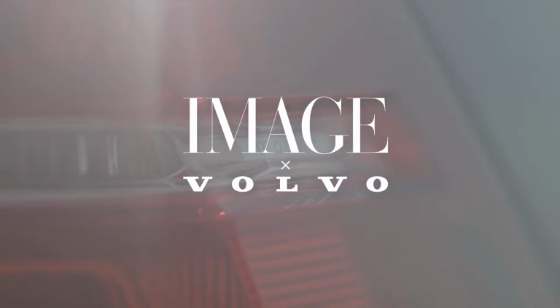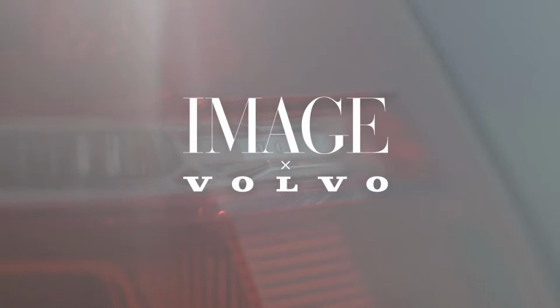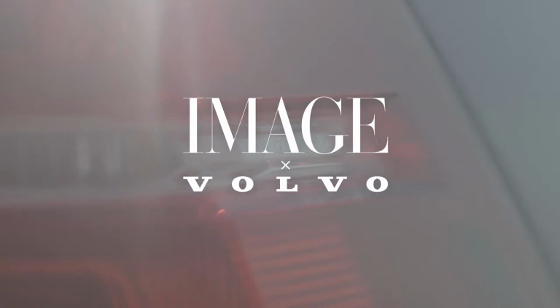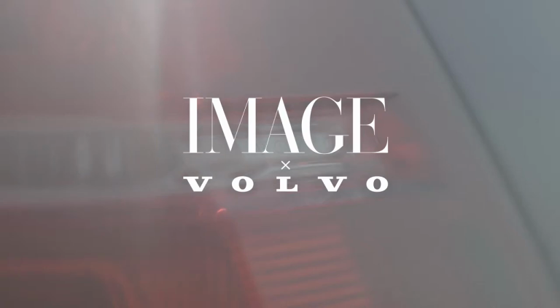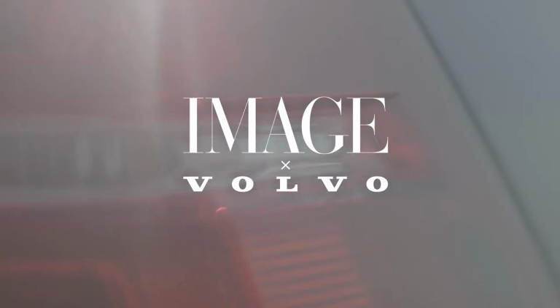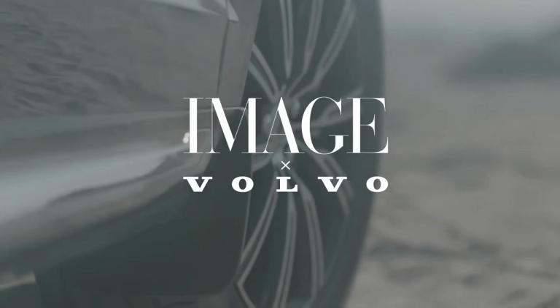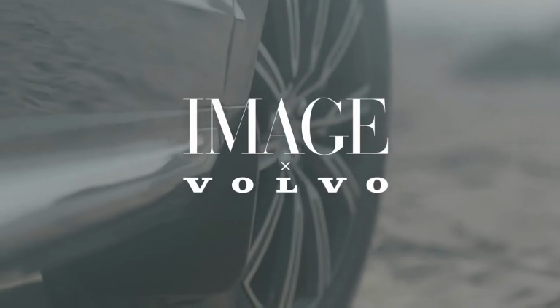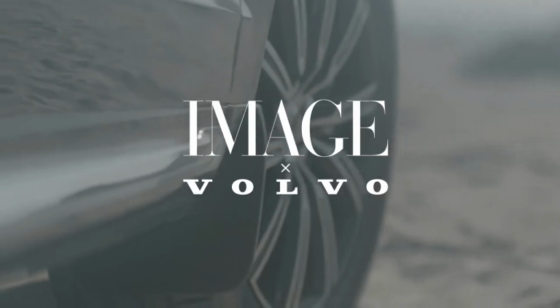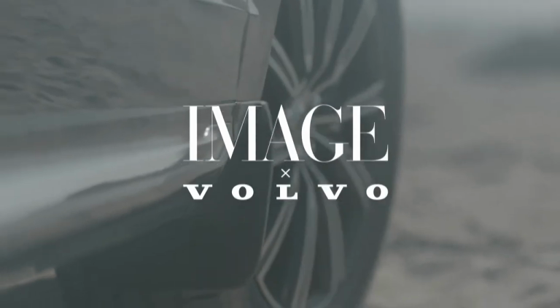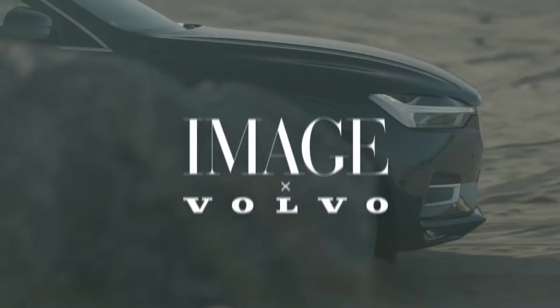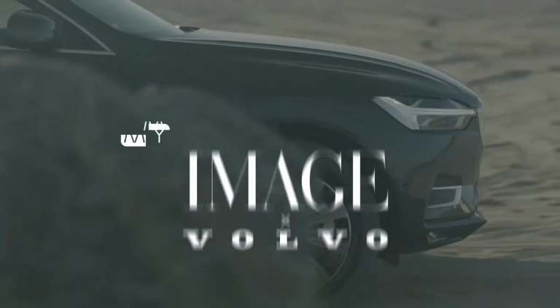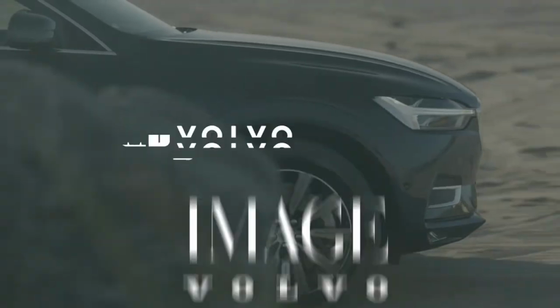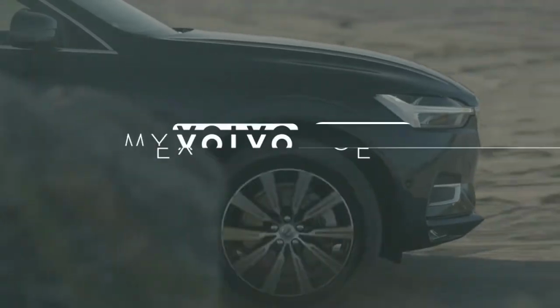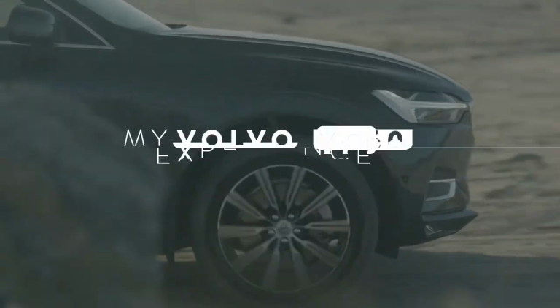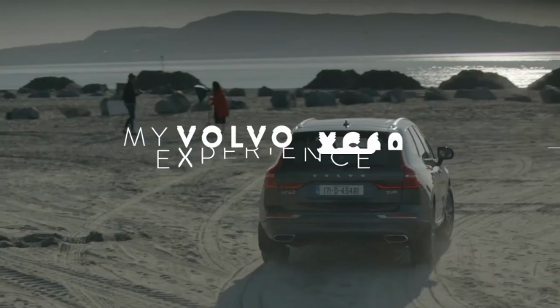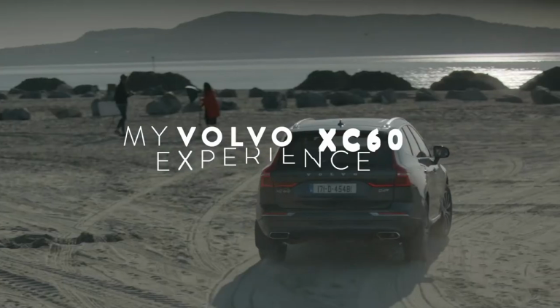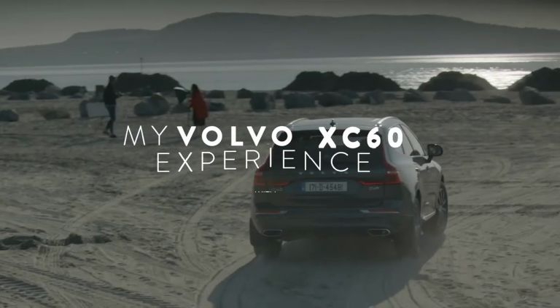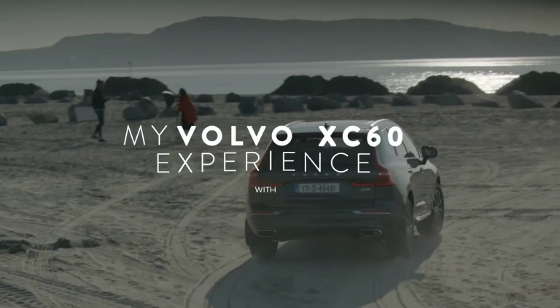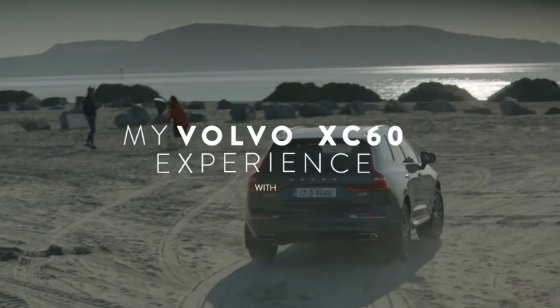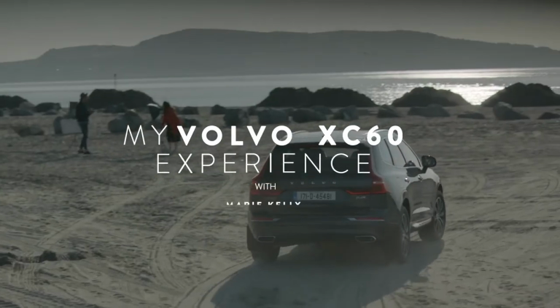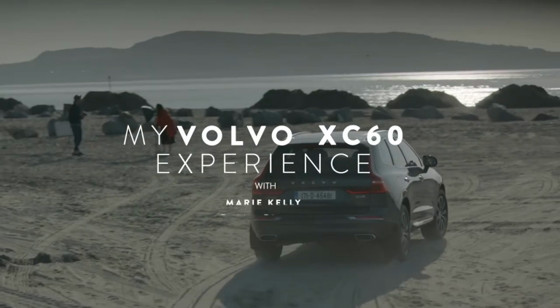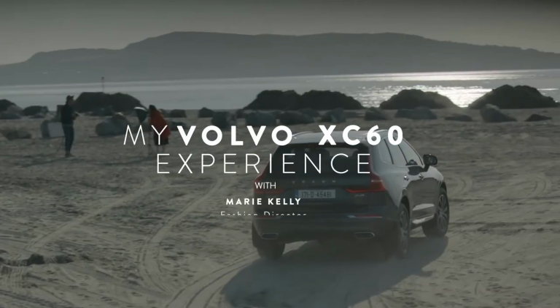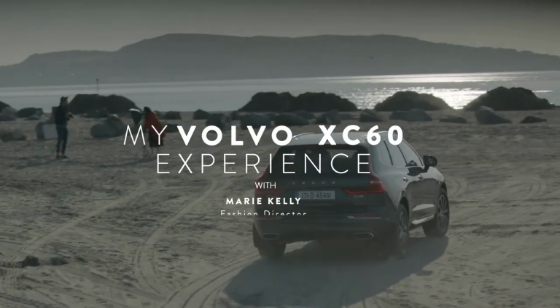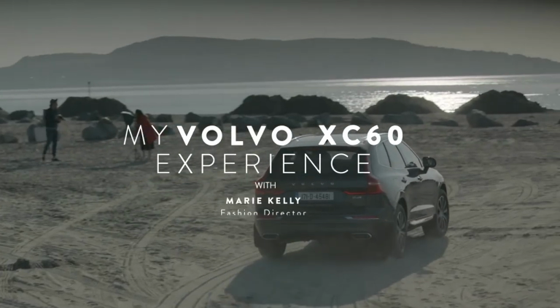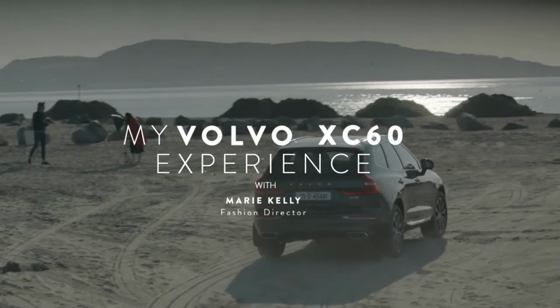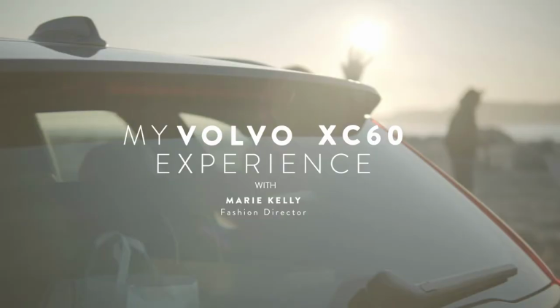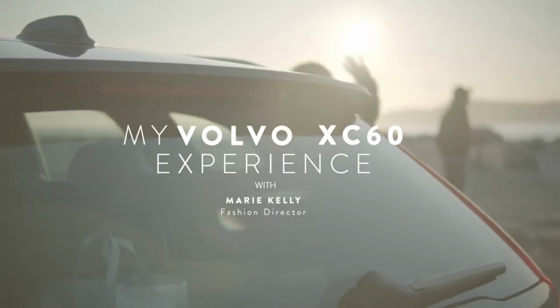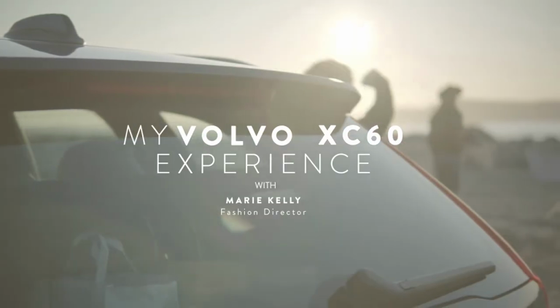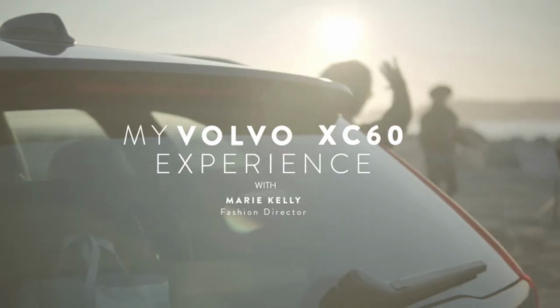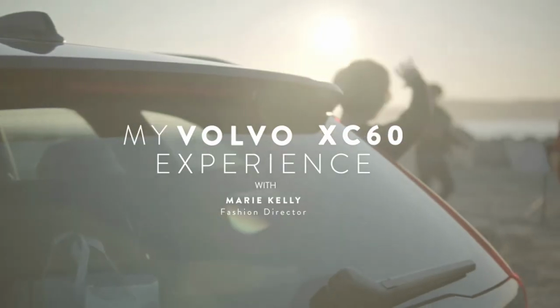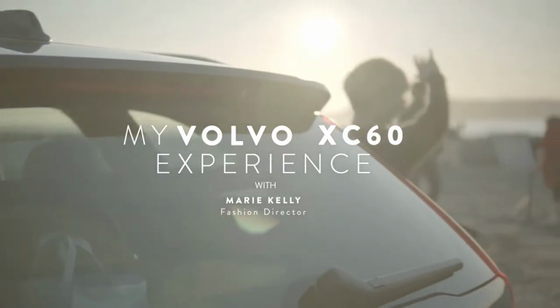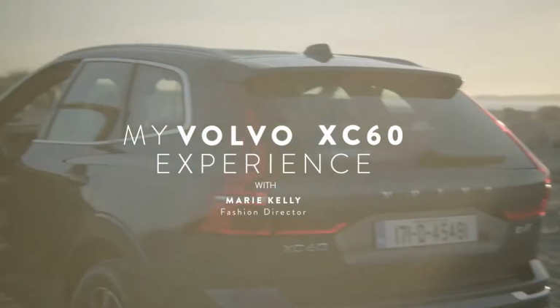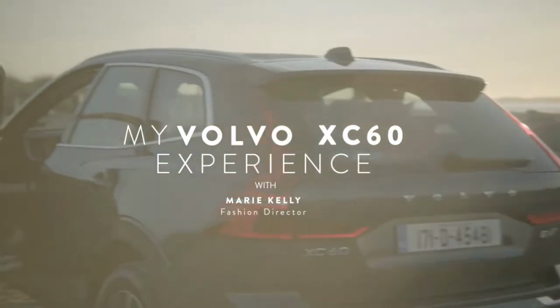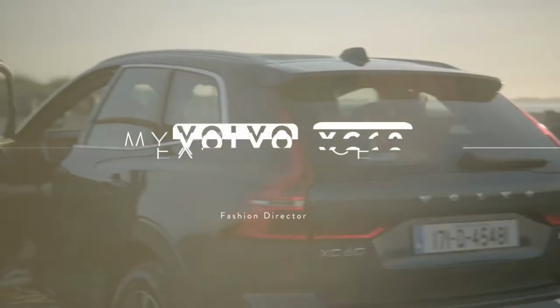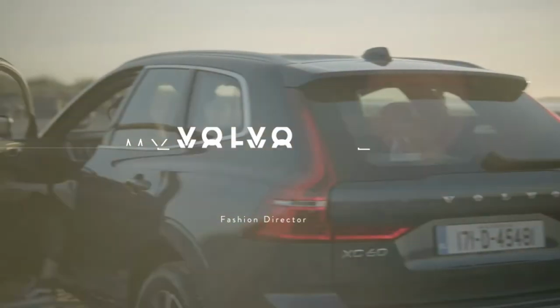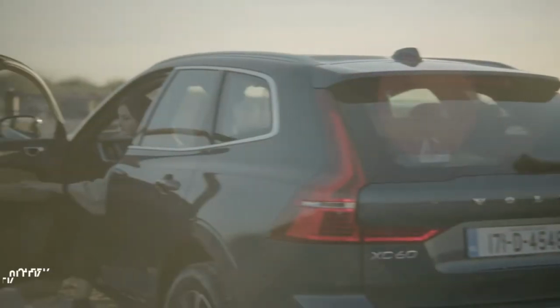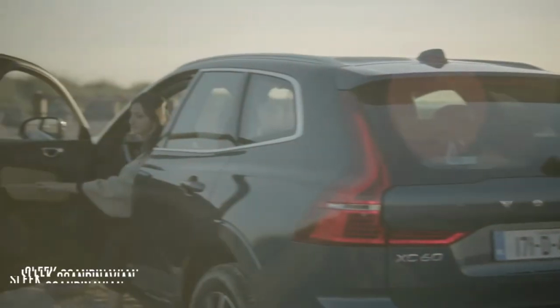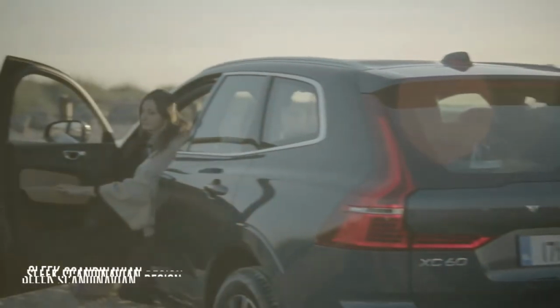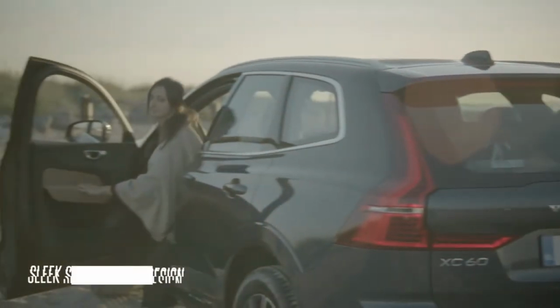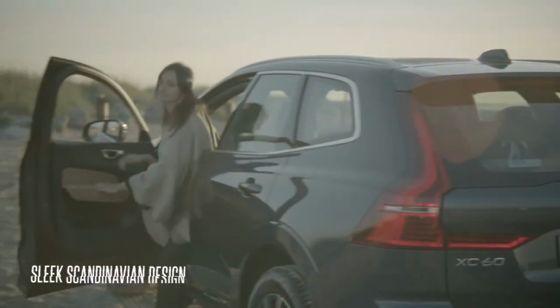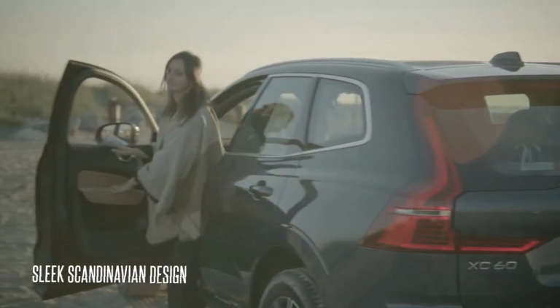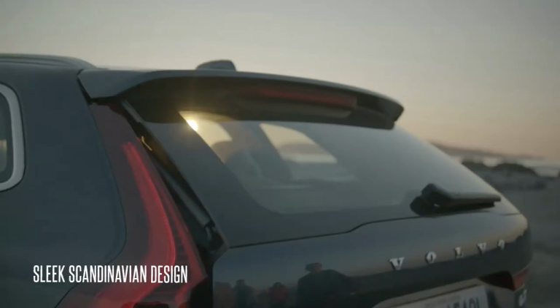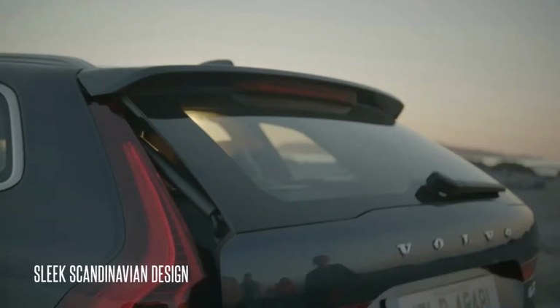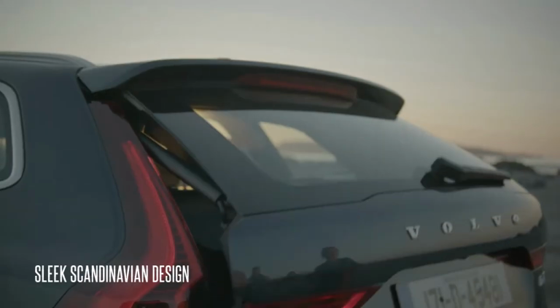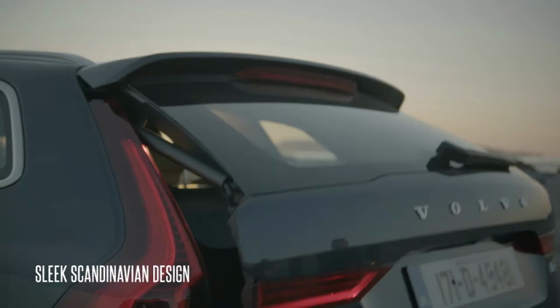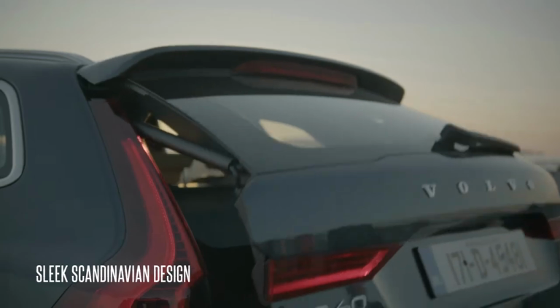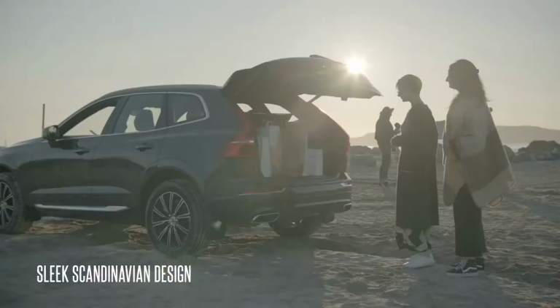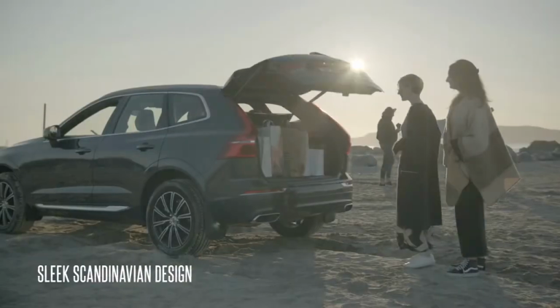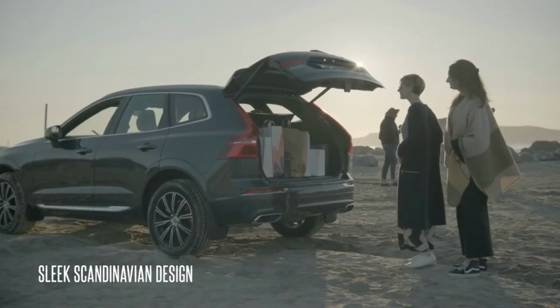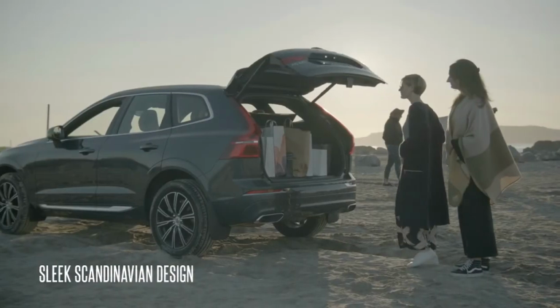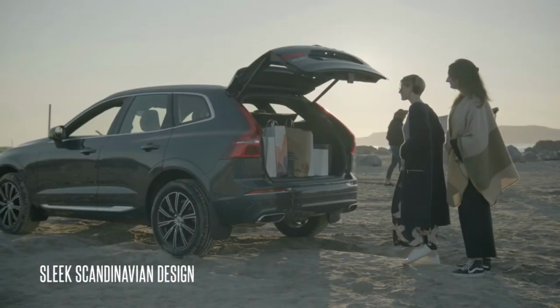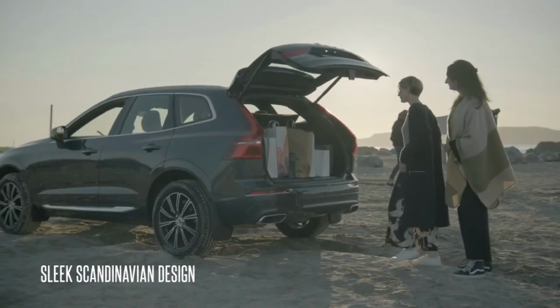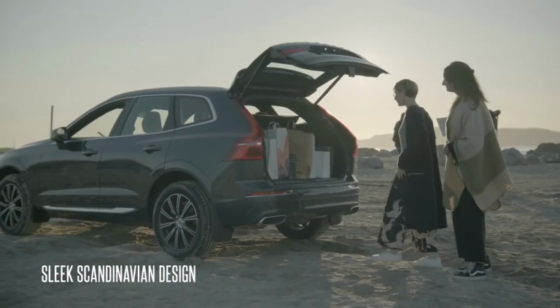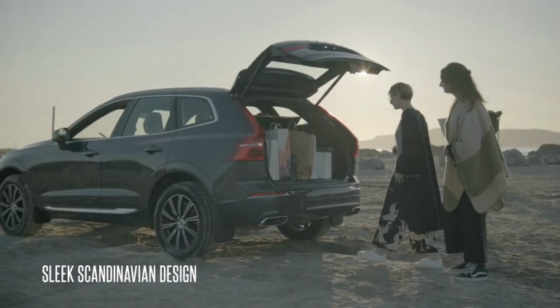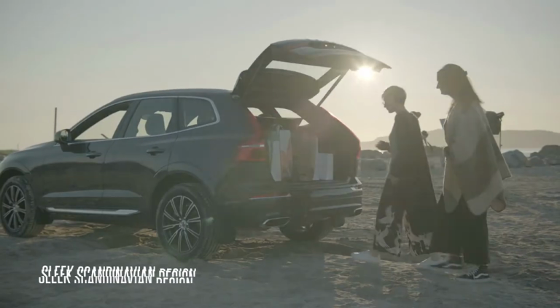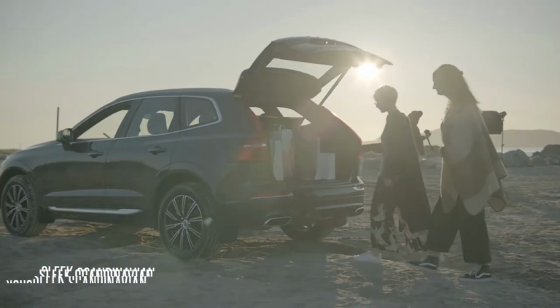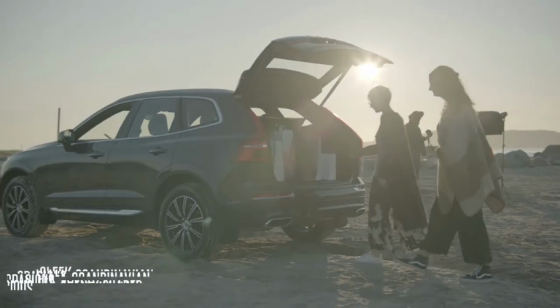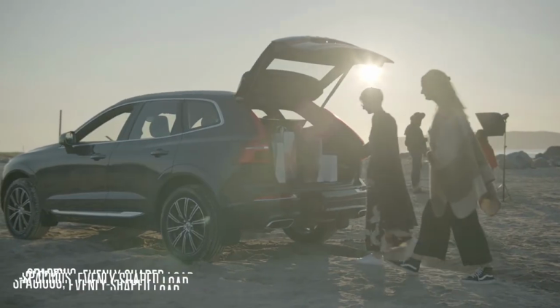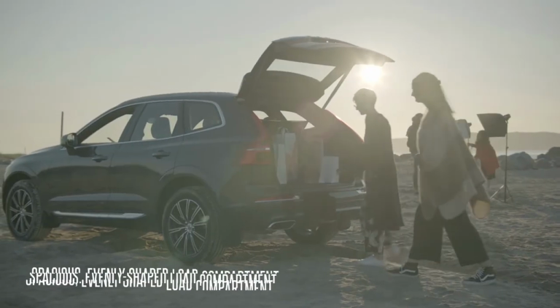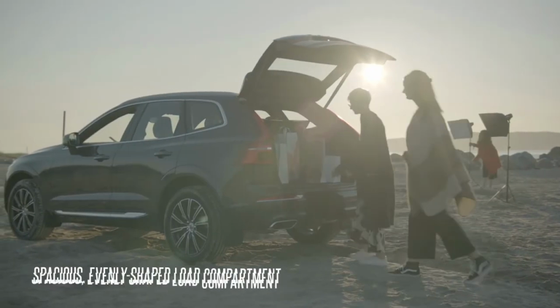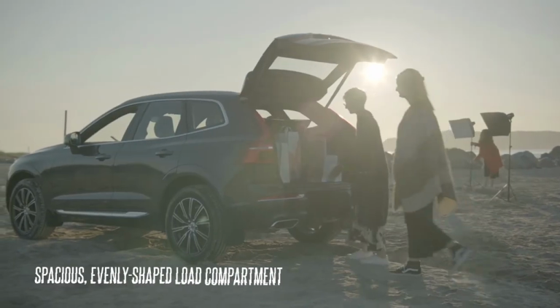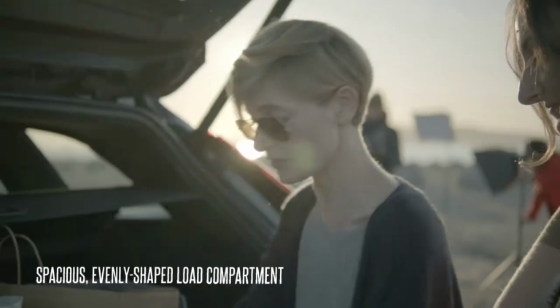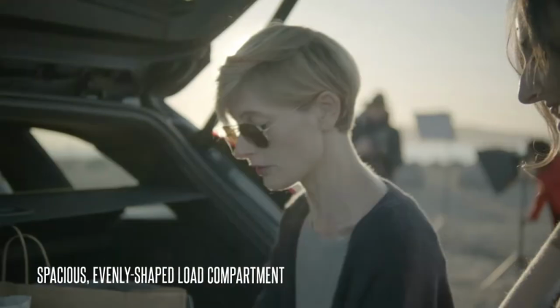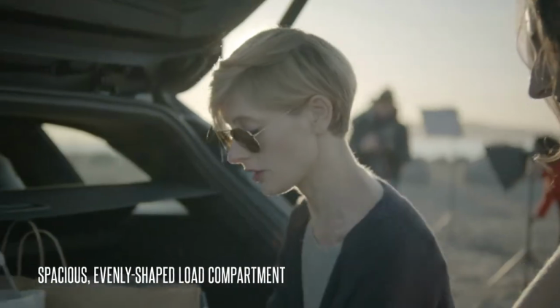As fashion director of Image magazine, I'm on location regularly, so the car I drive has to be reliable, functional and stylish.